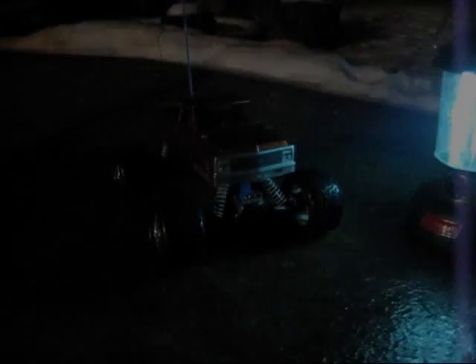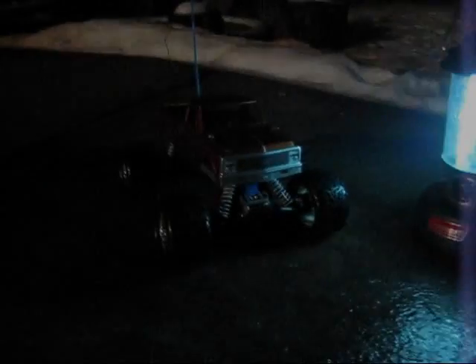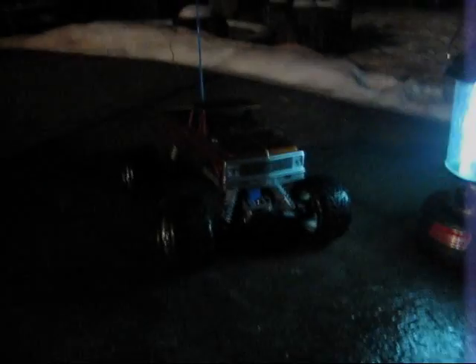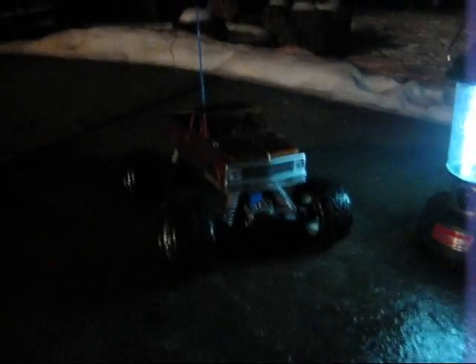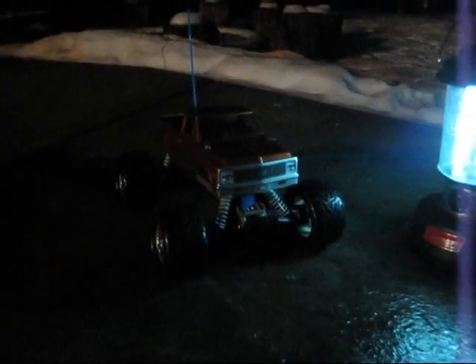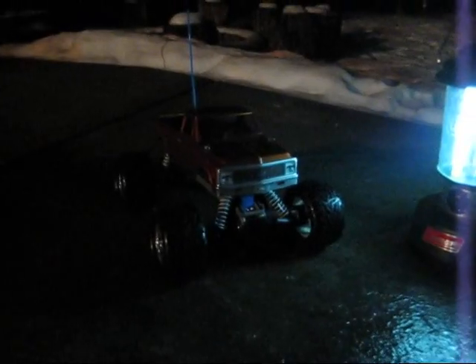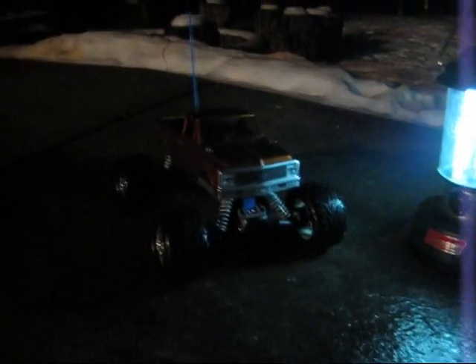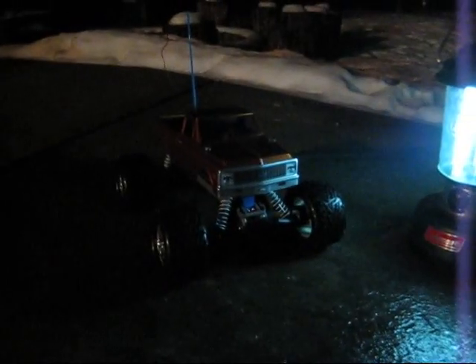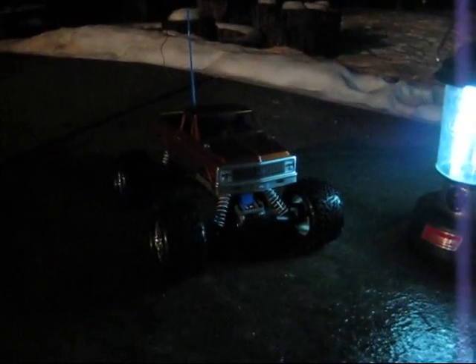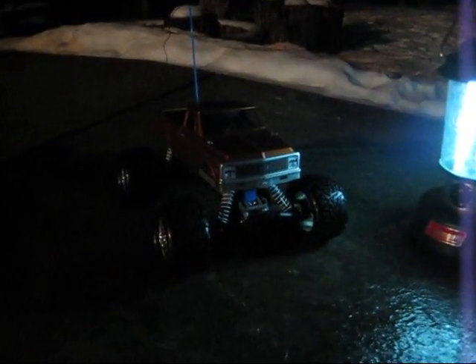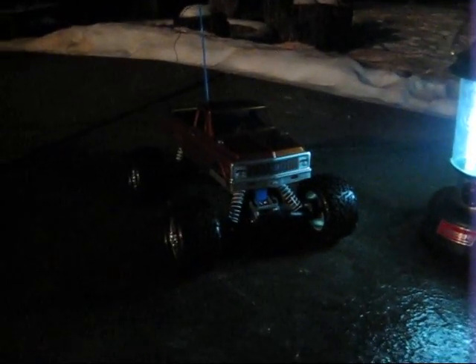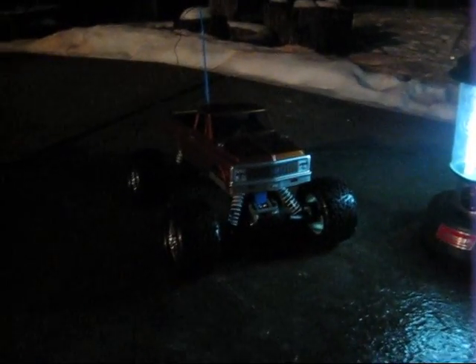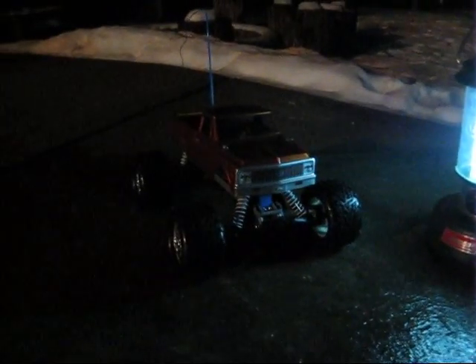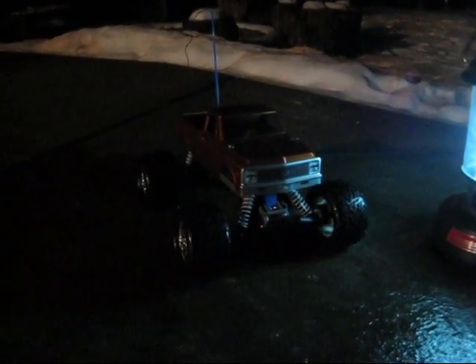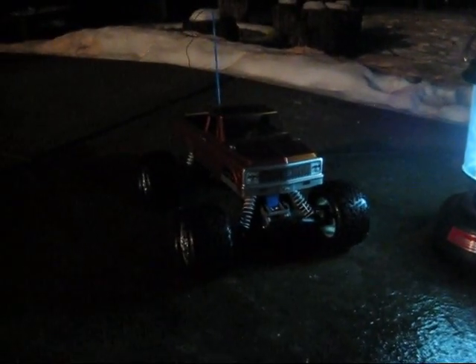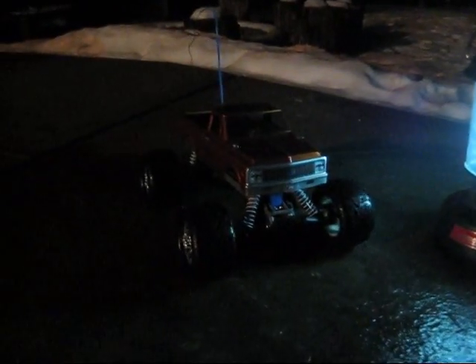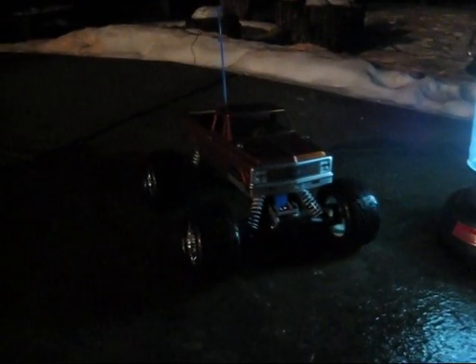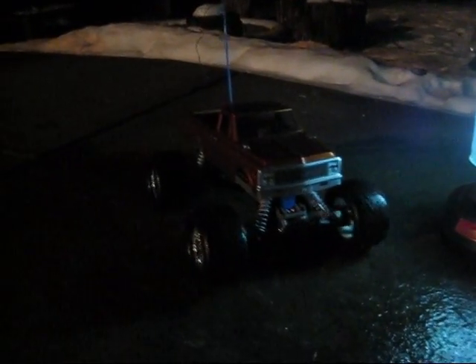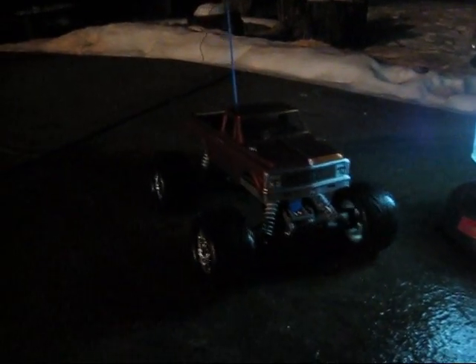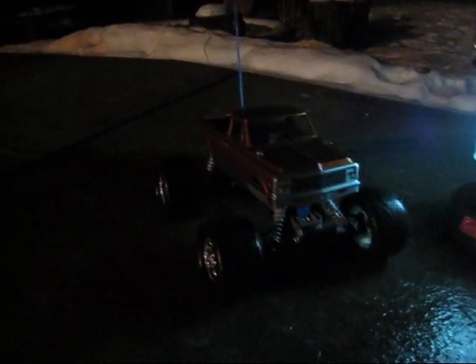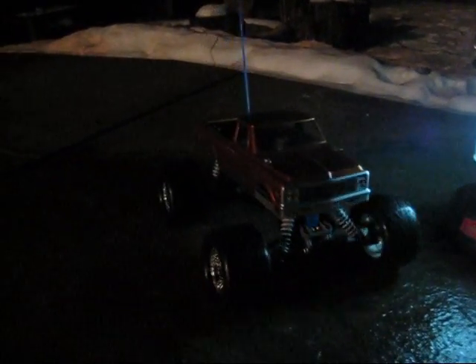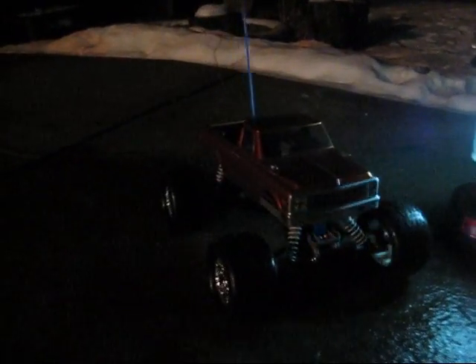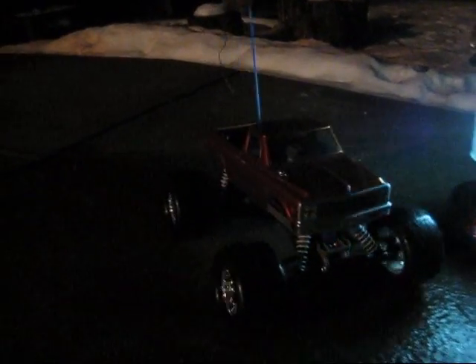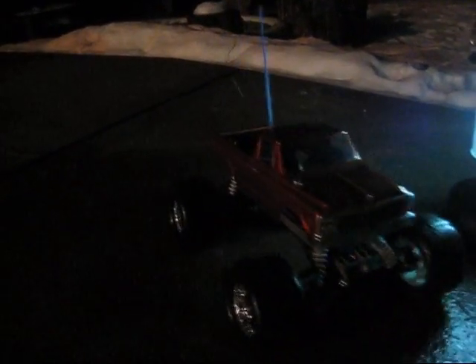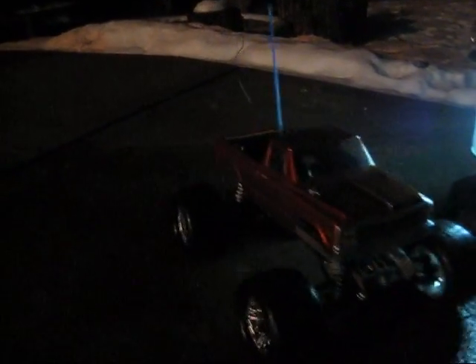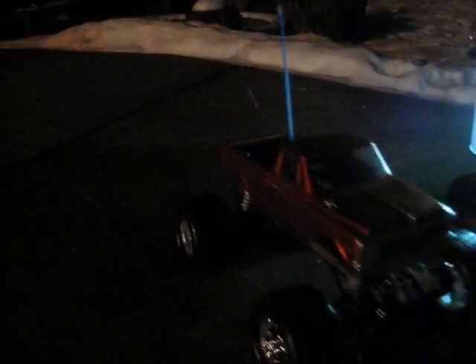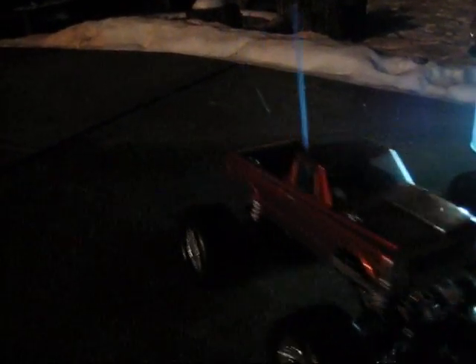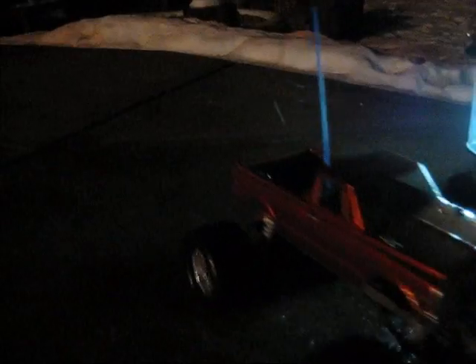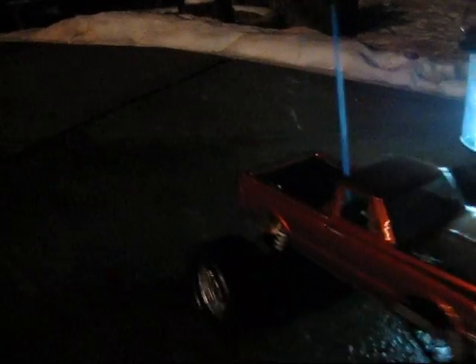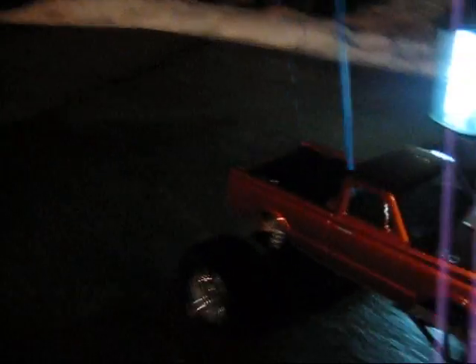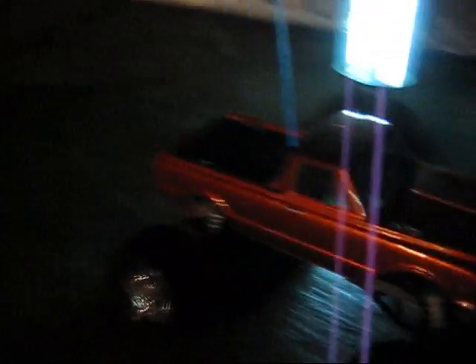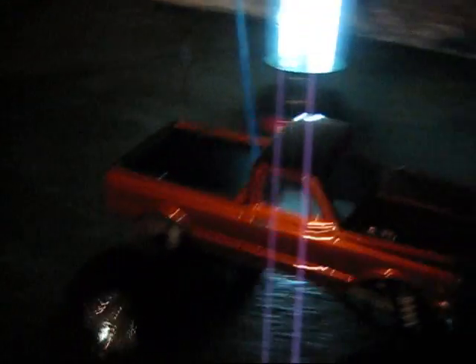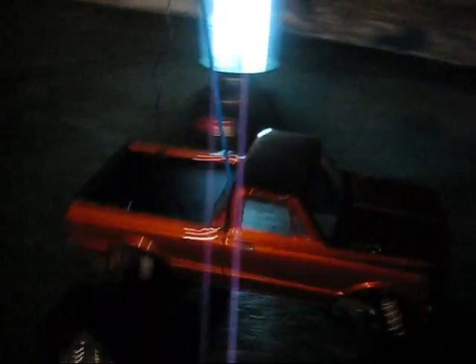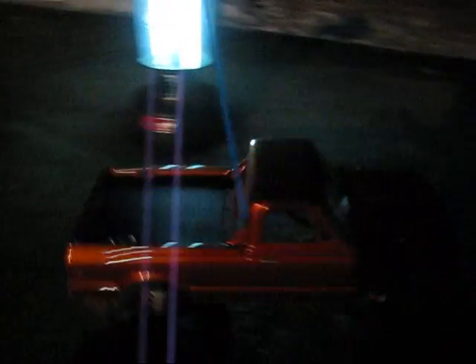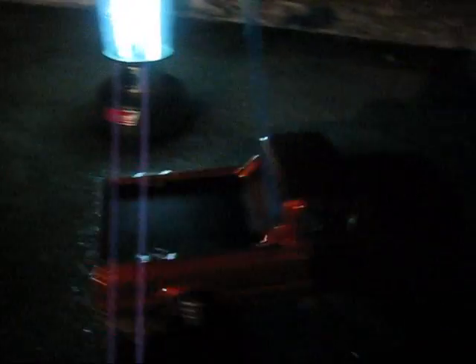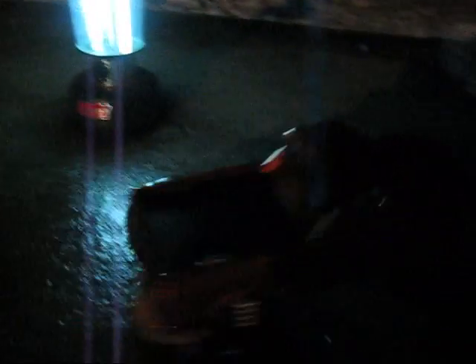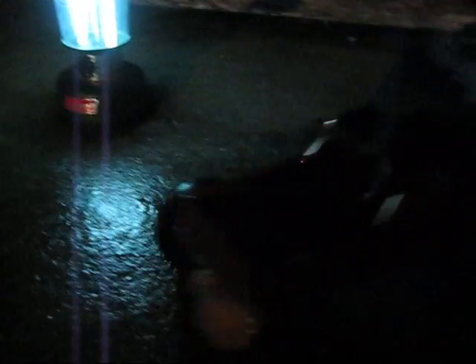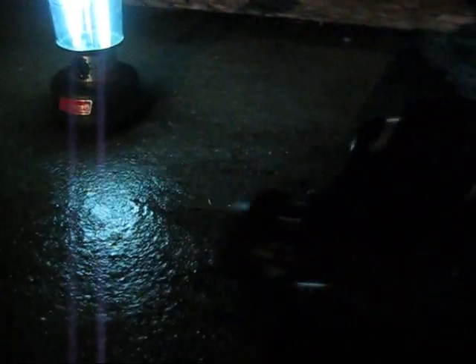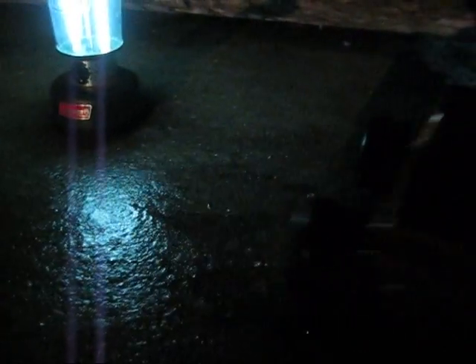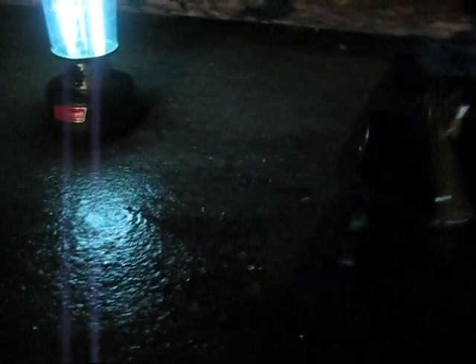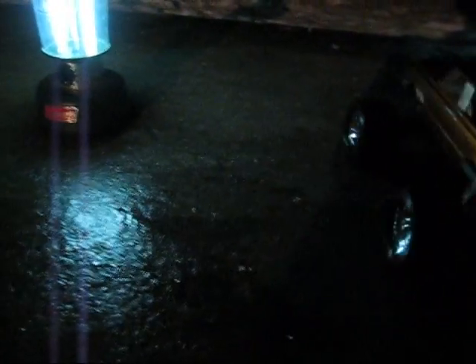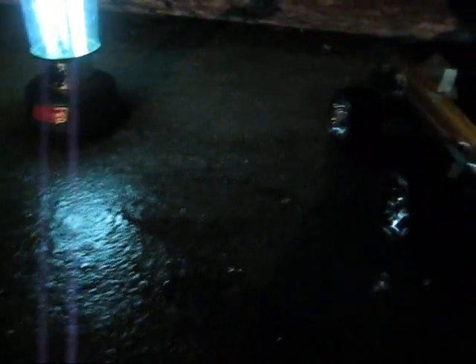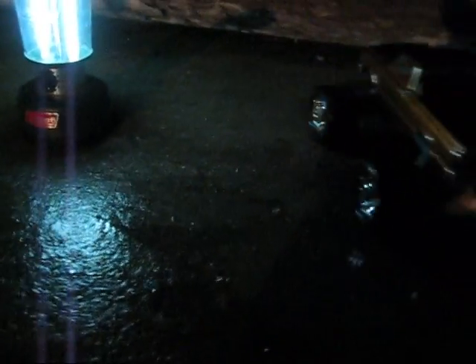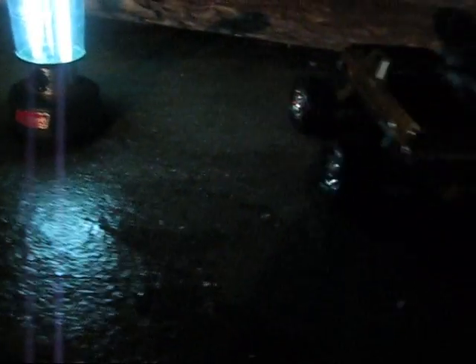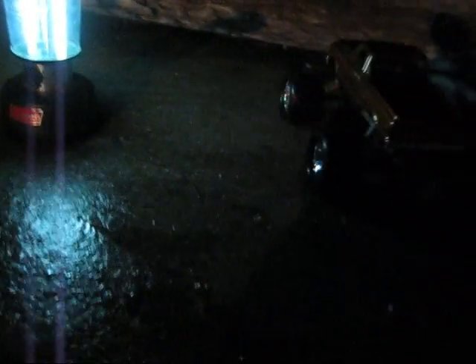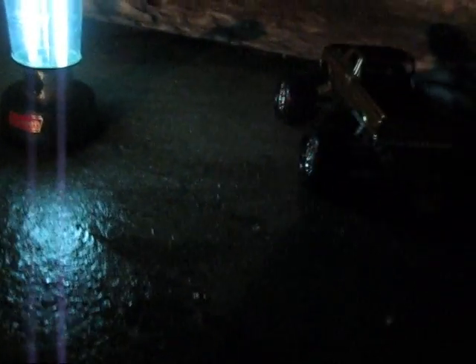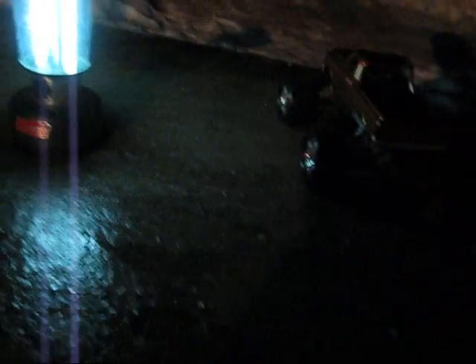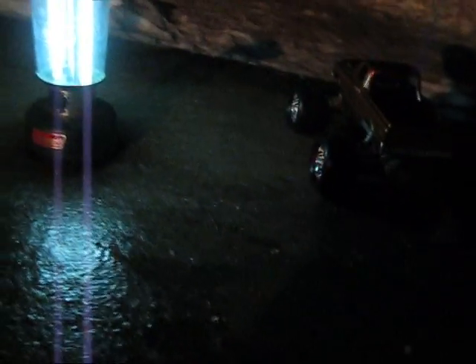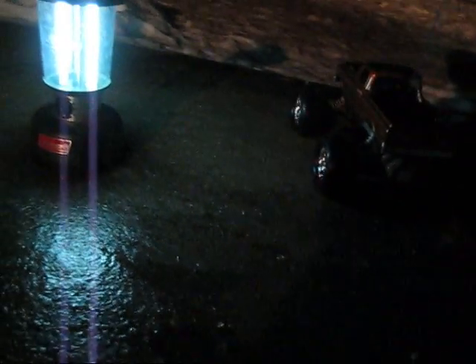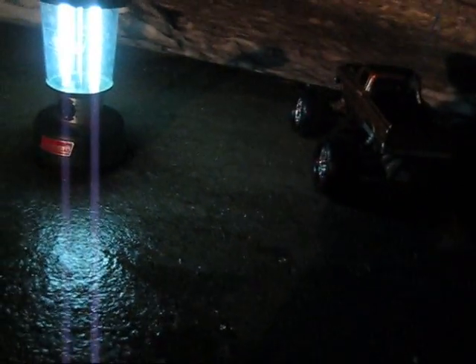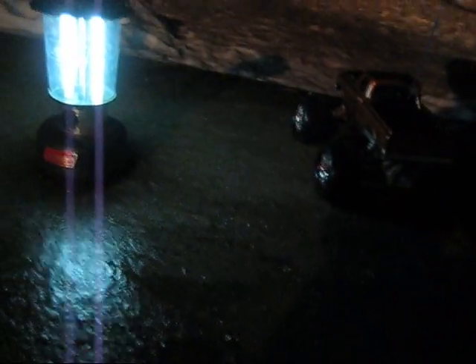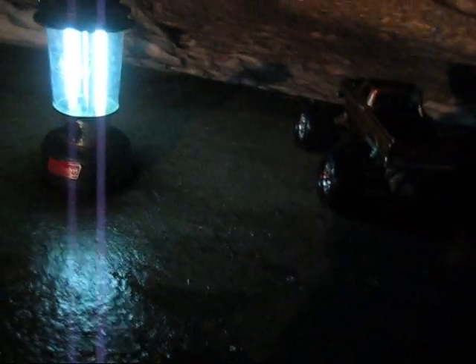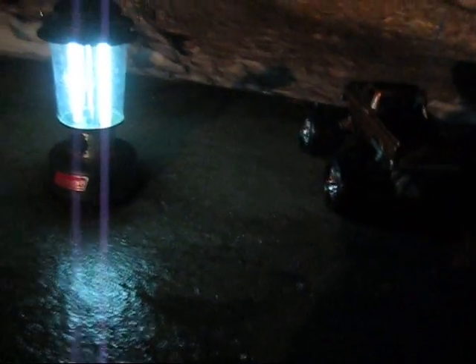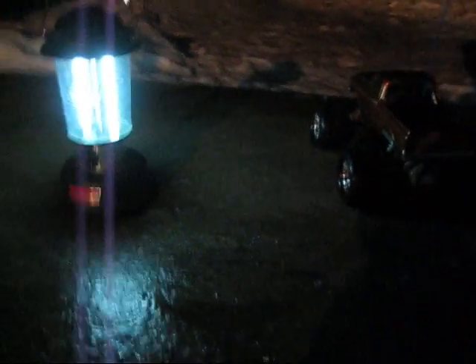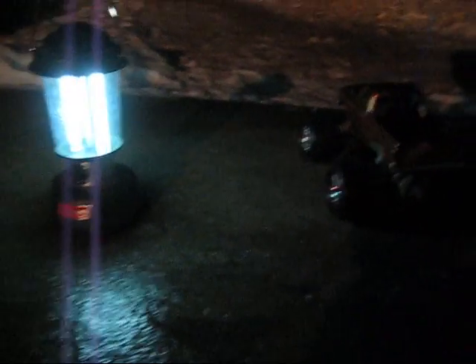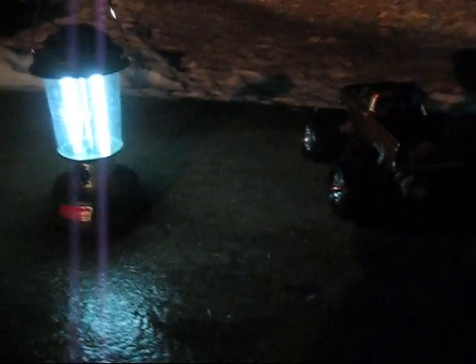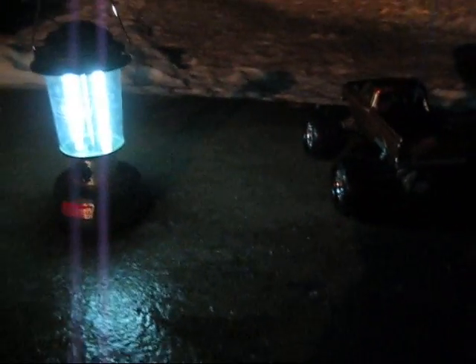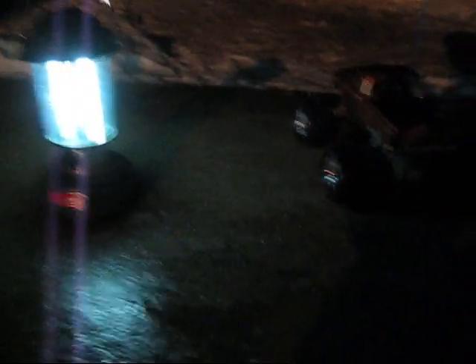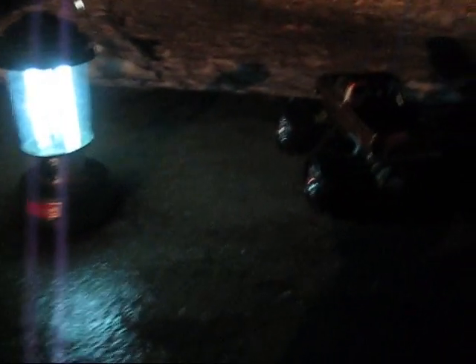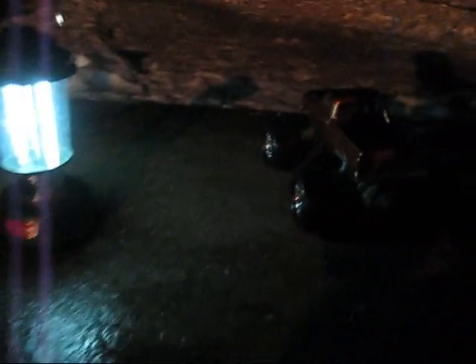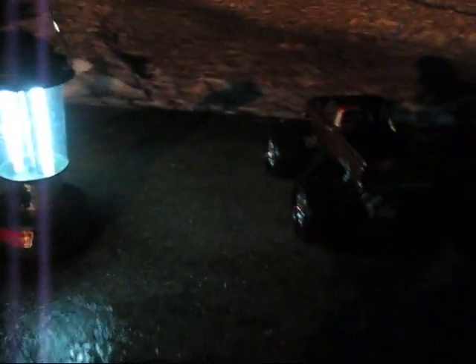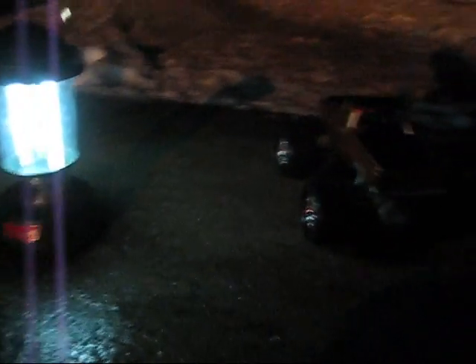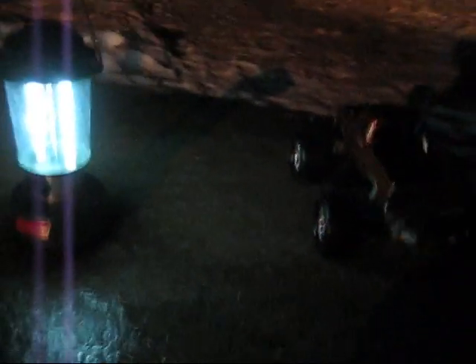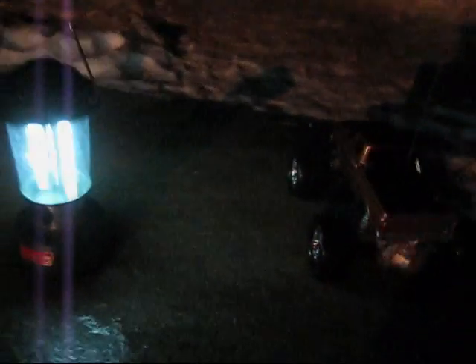Here's the run with the stock tires — as you can see, it slips a lot.